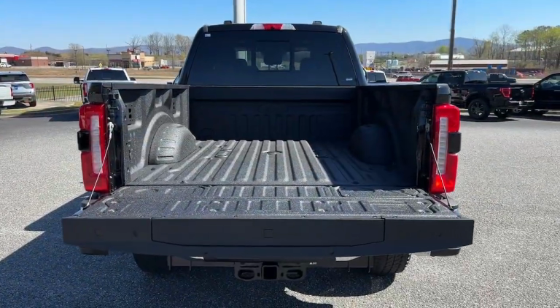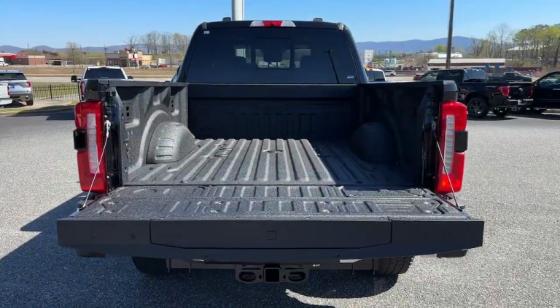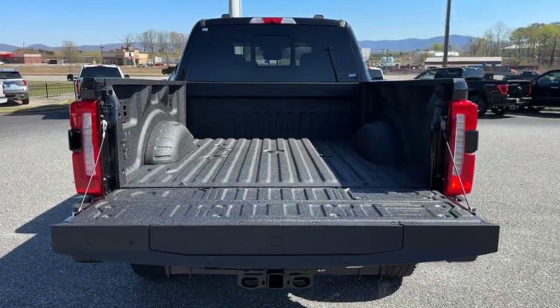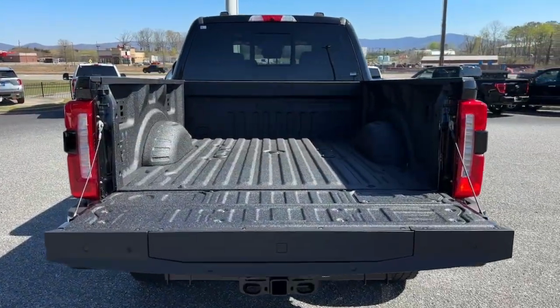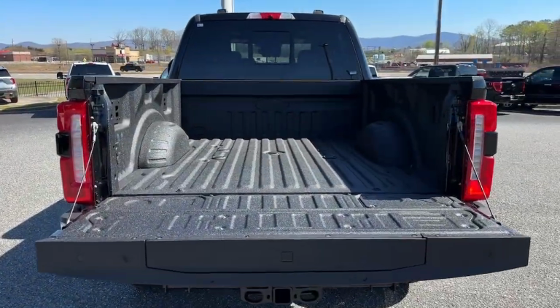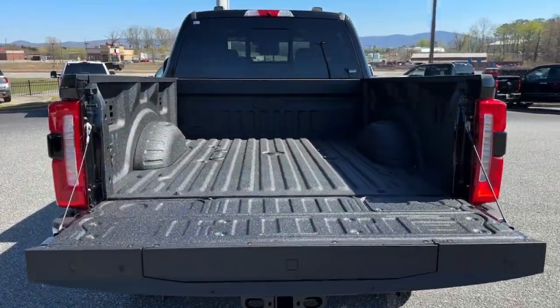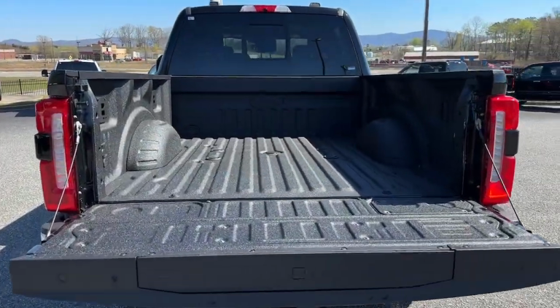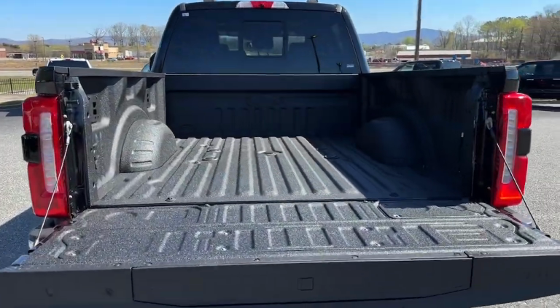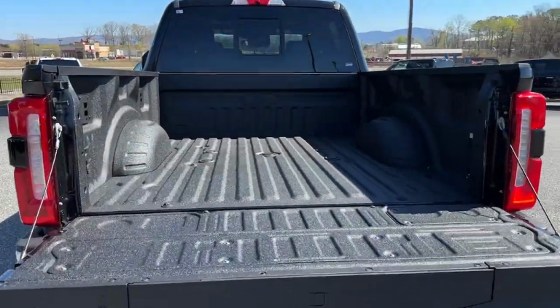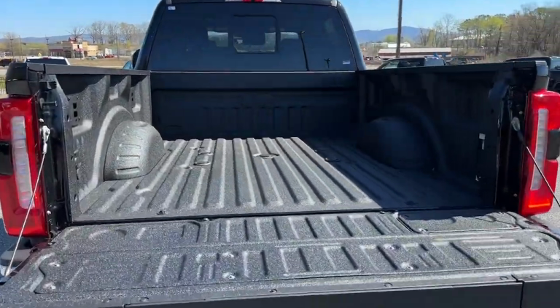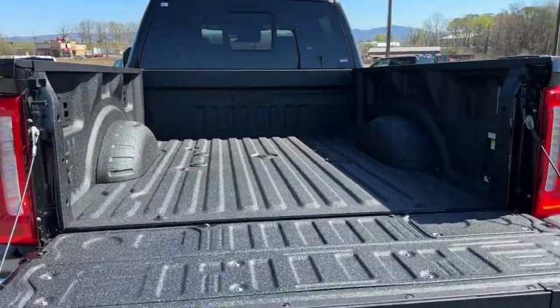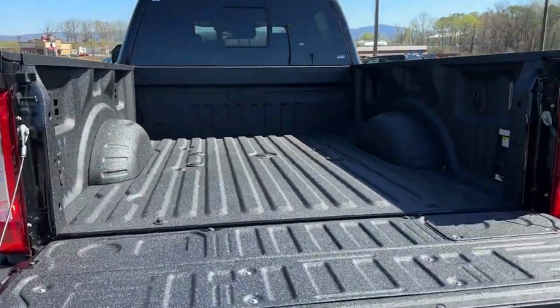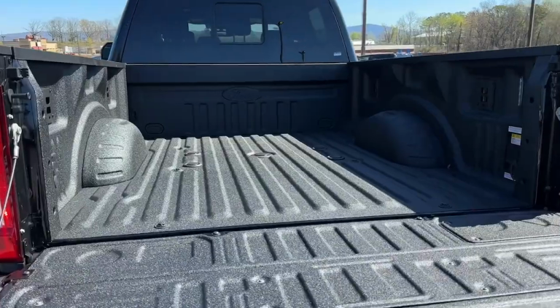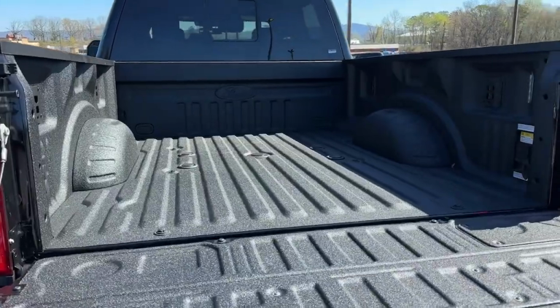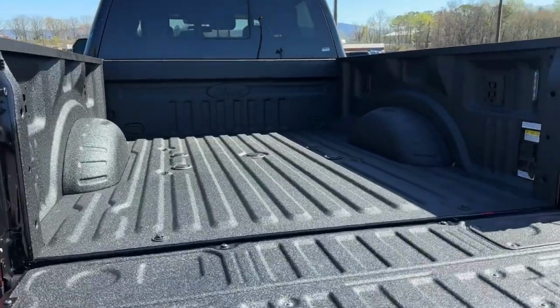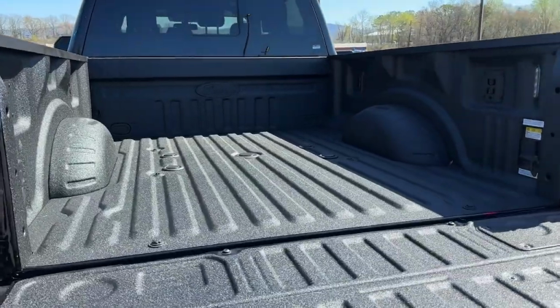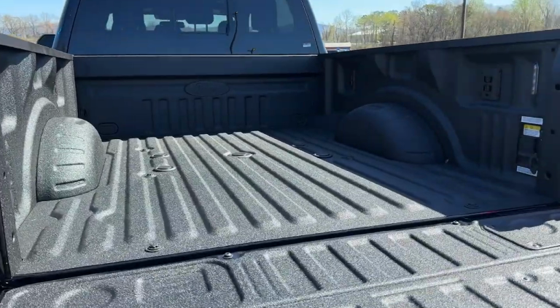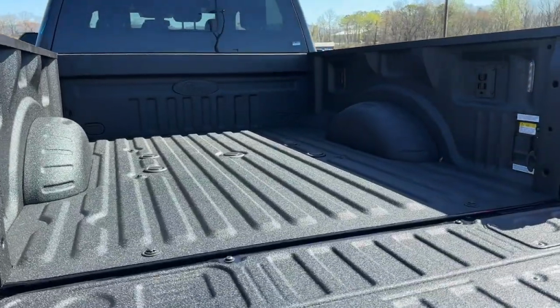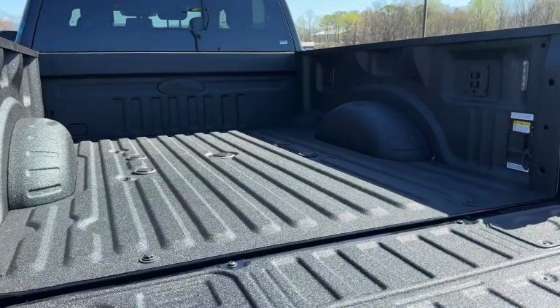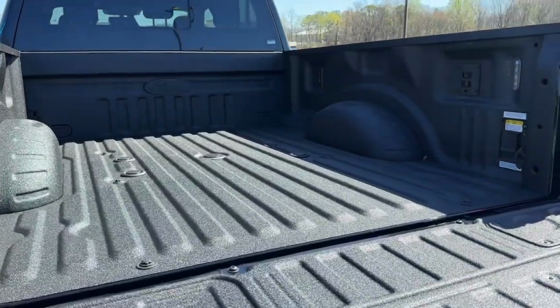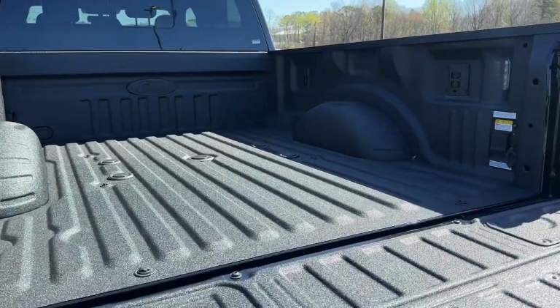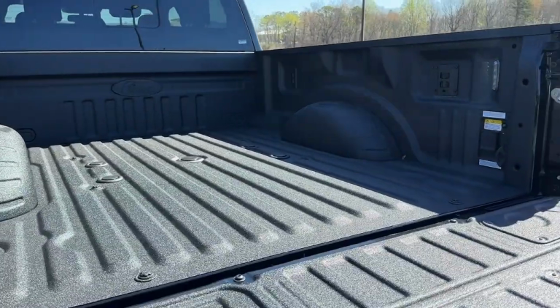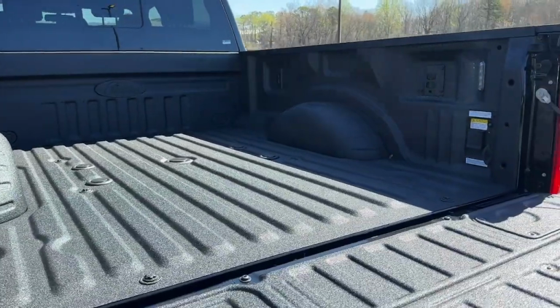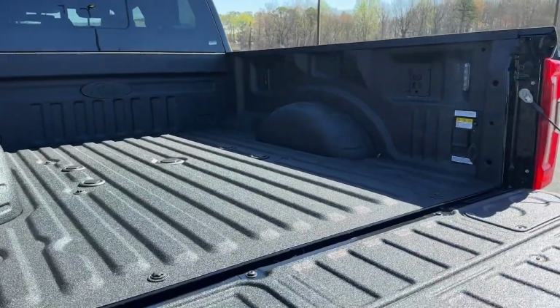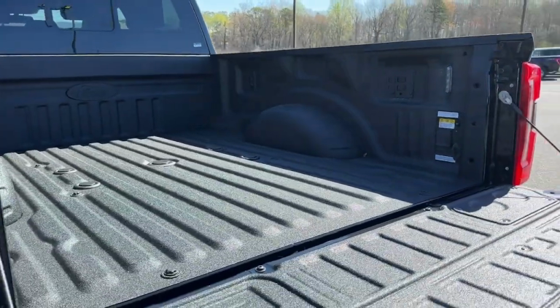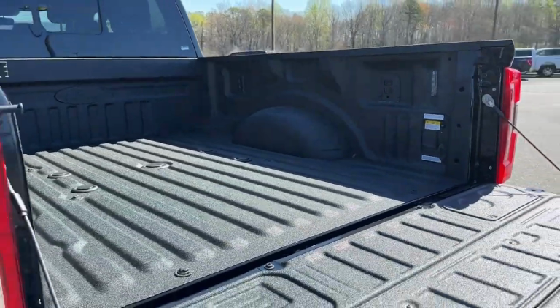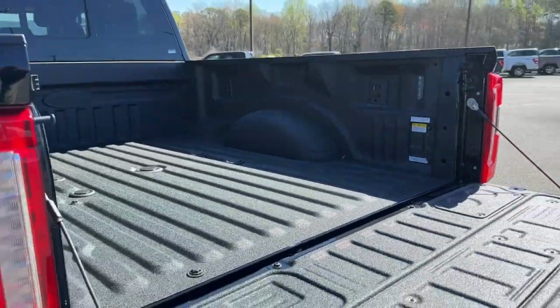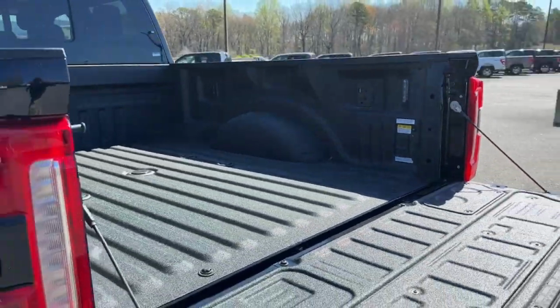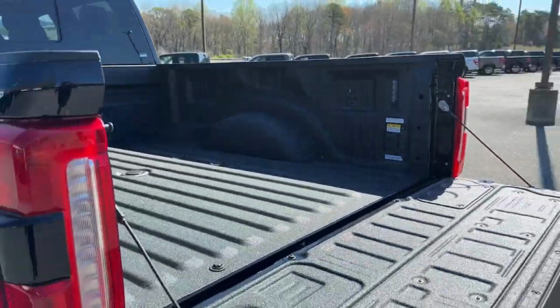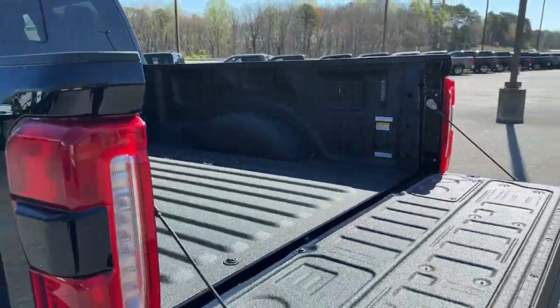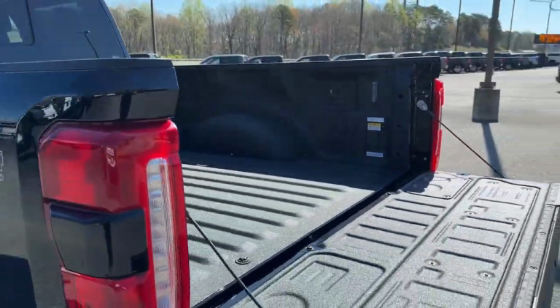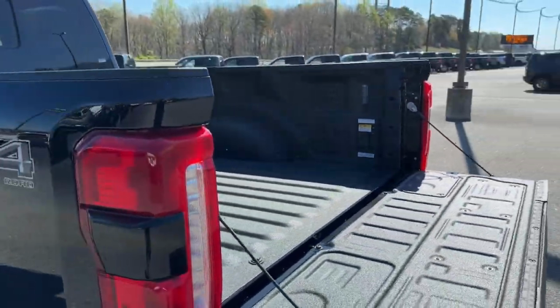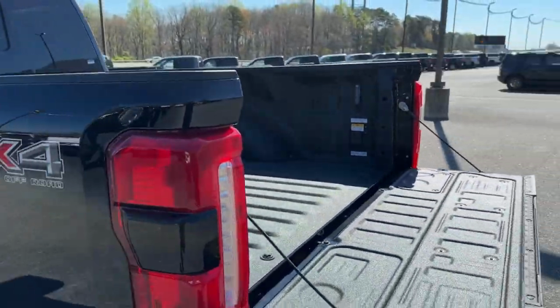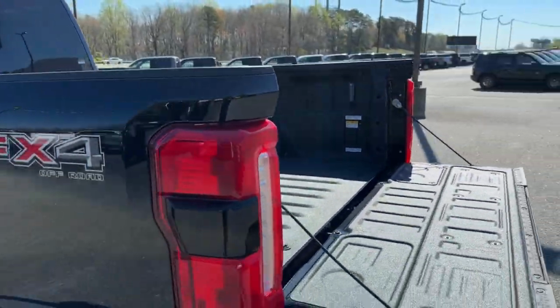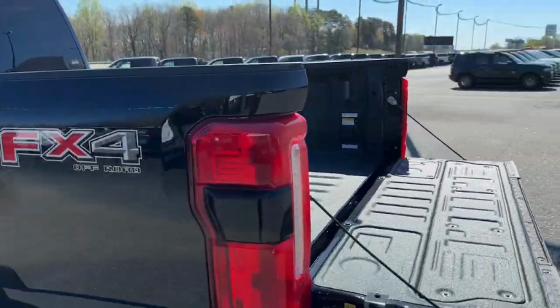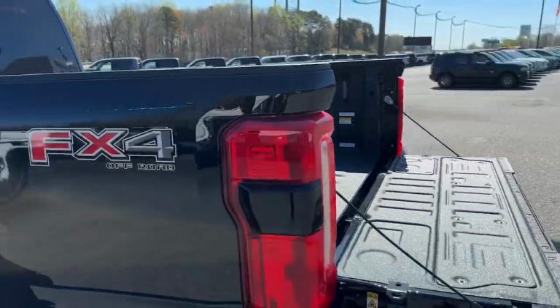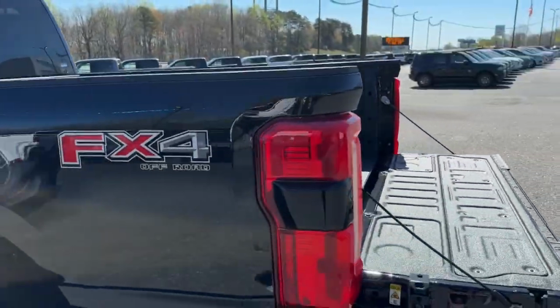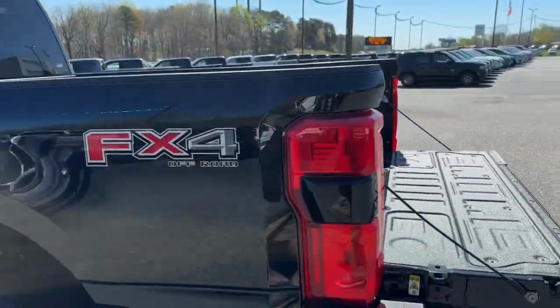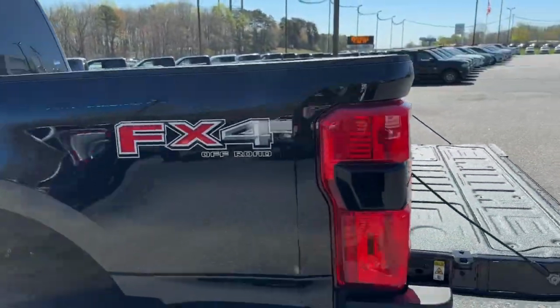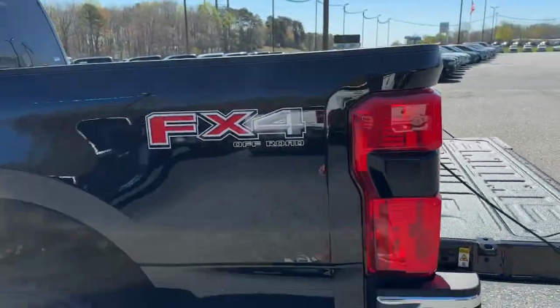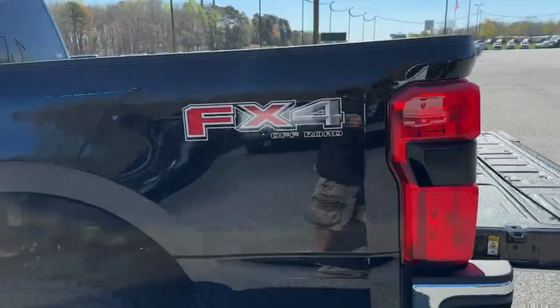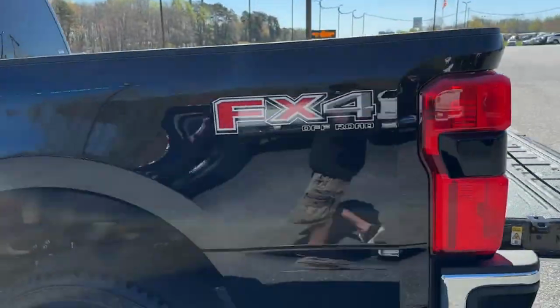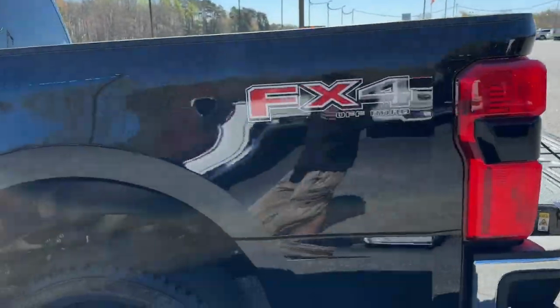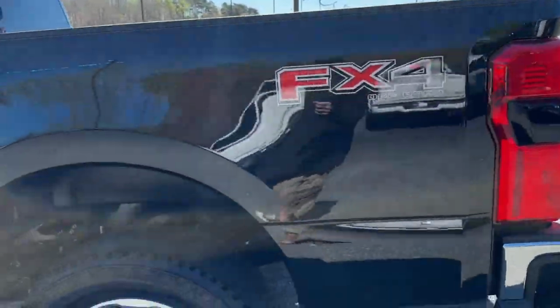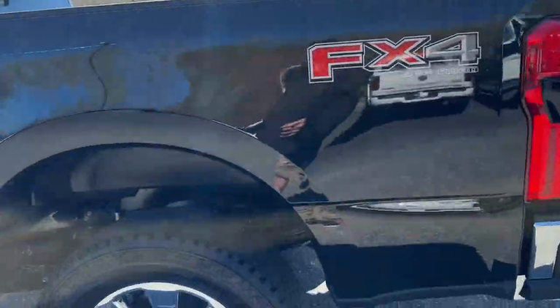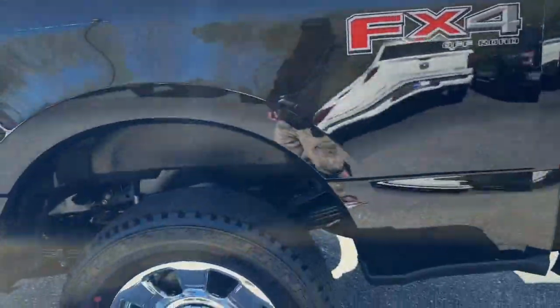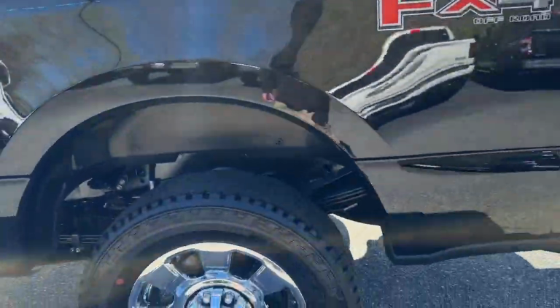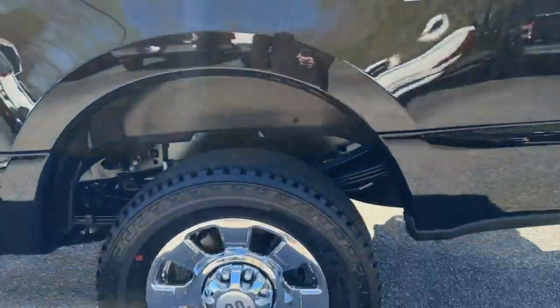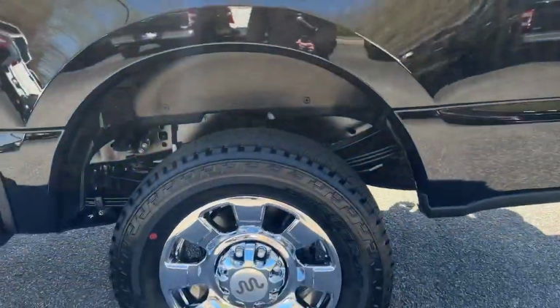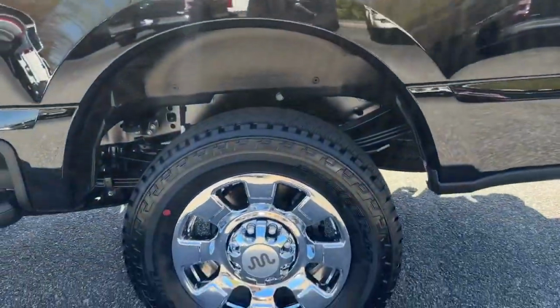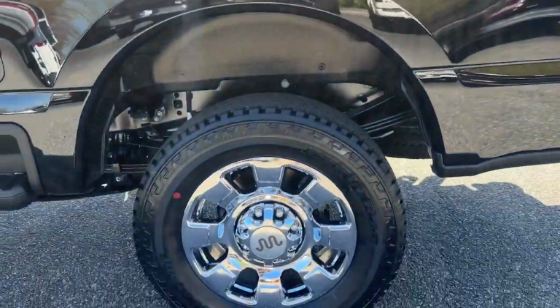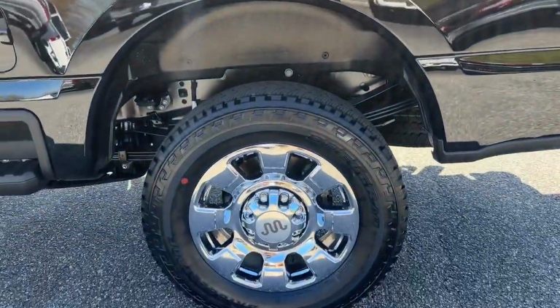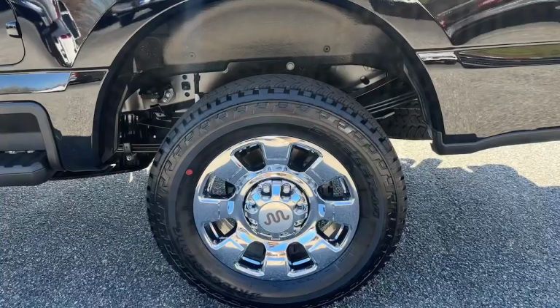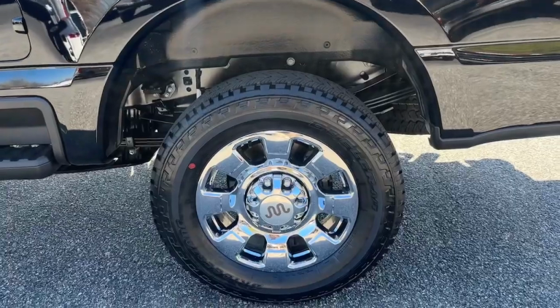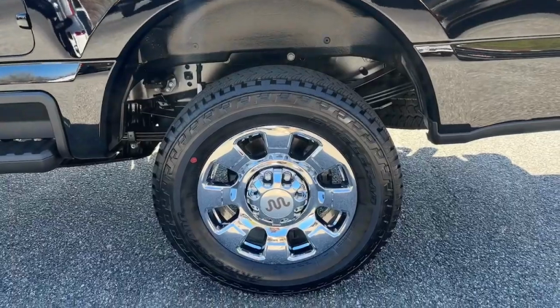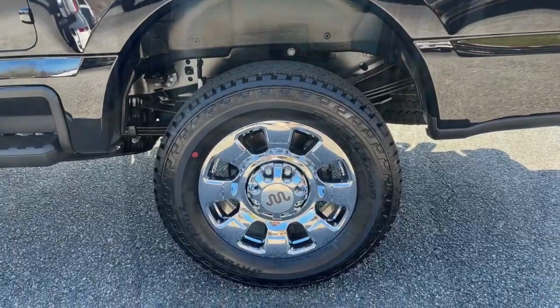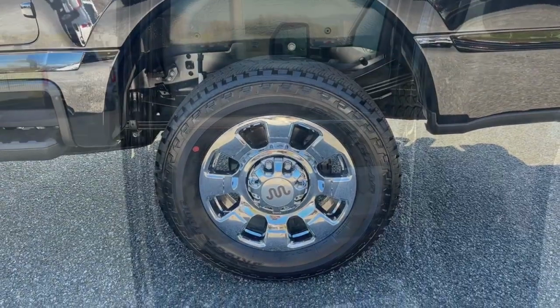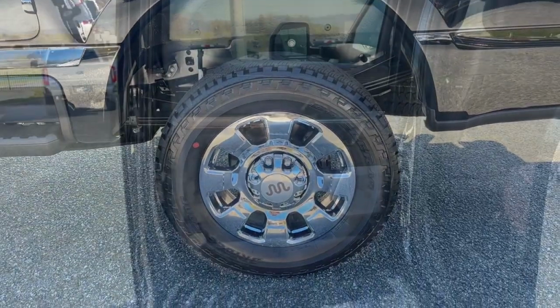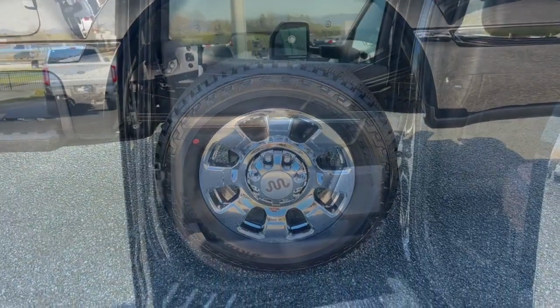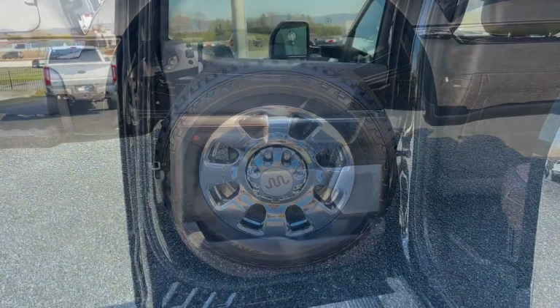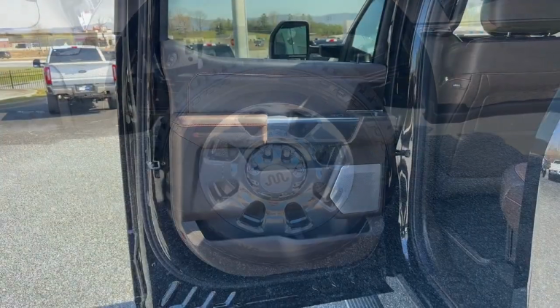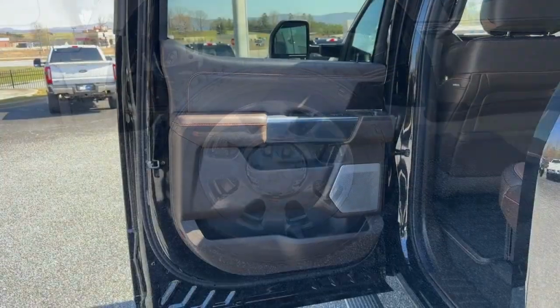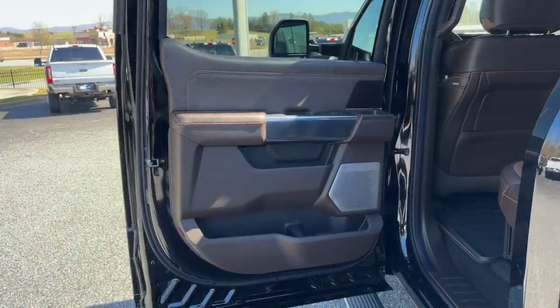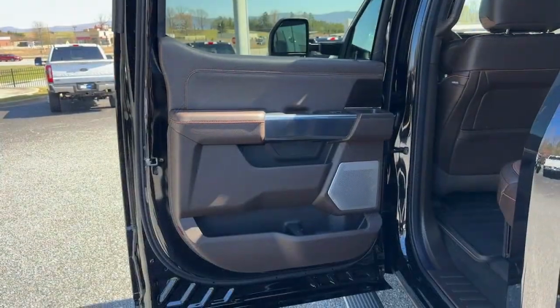Keyless entry, fog lamps, bed liner, satellite radio, backup camera, cooled front seat, heated mirrors.